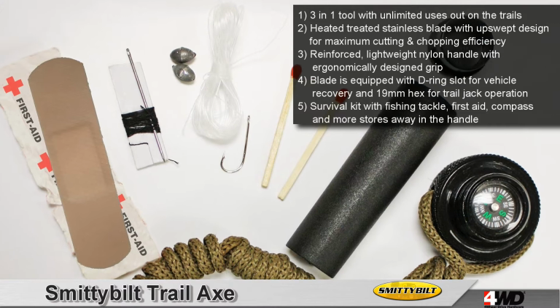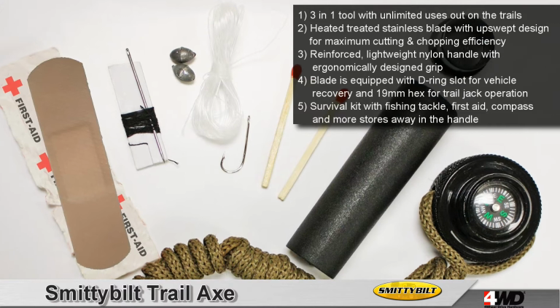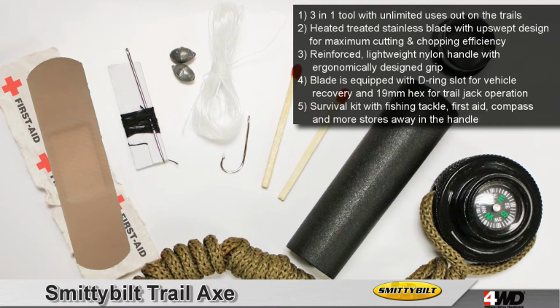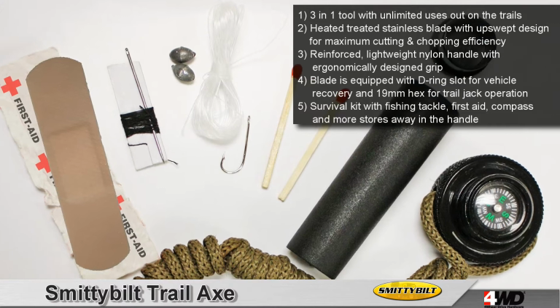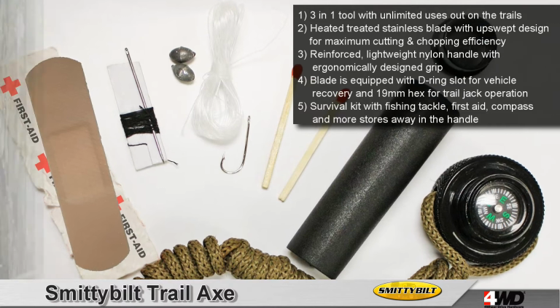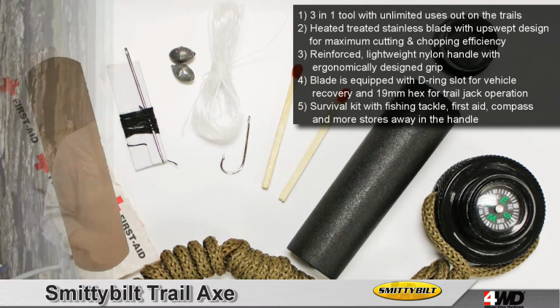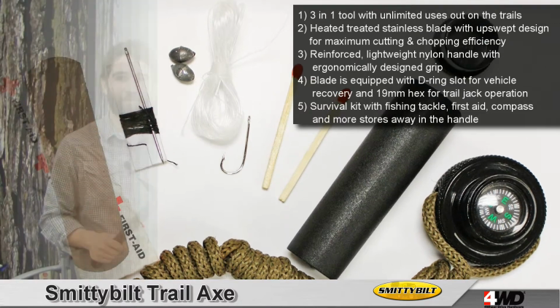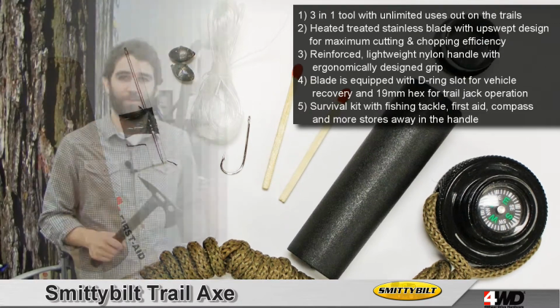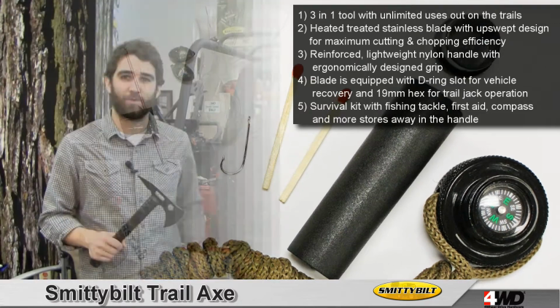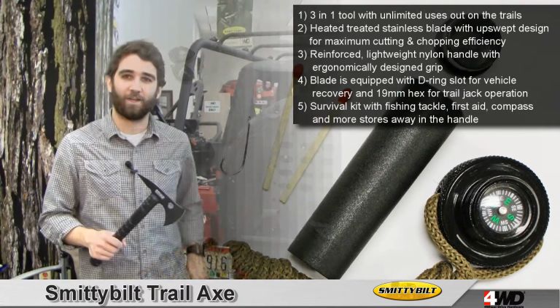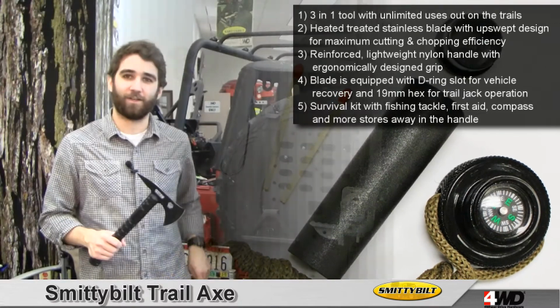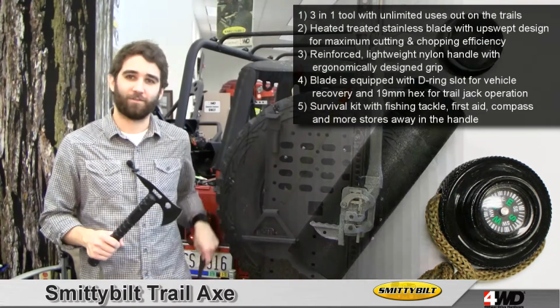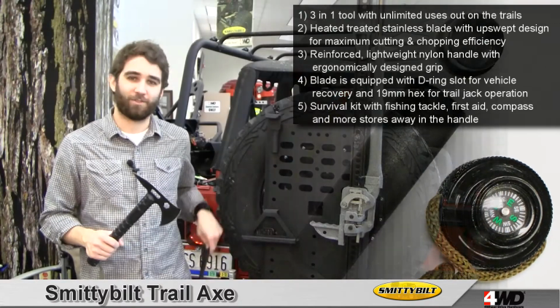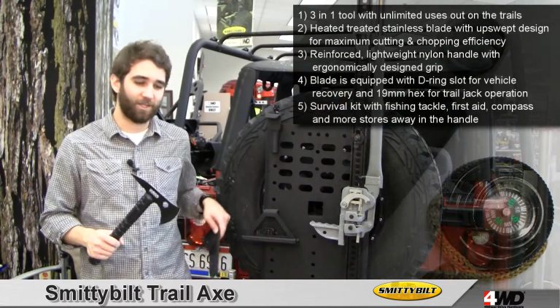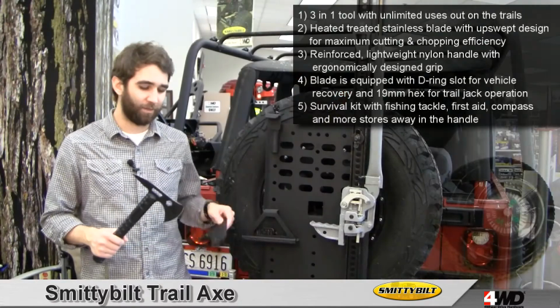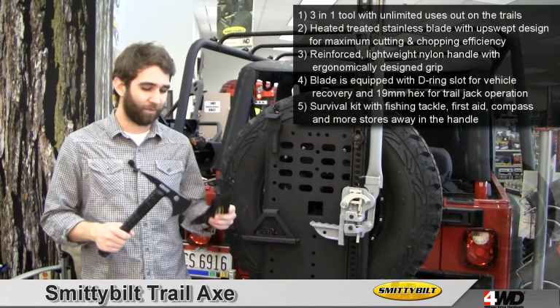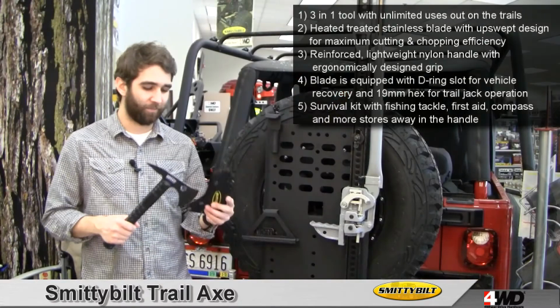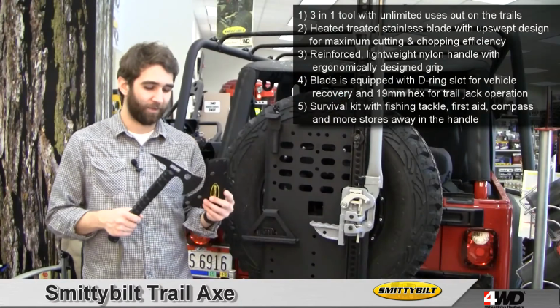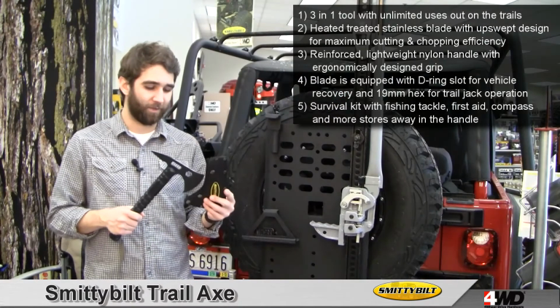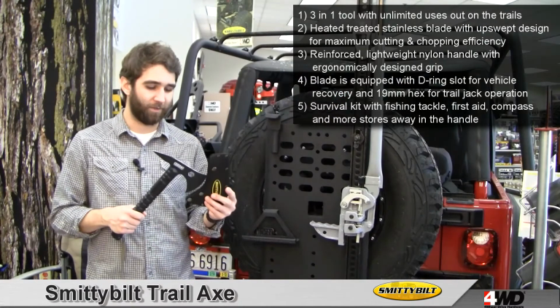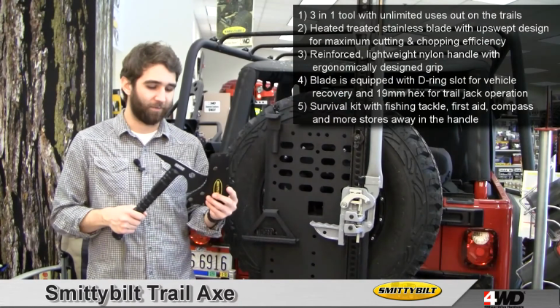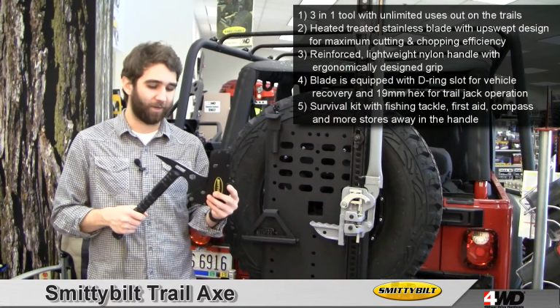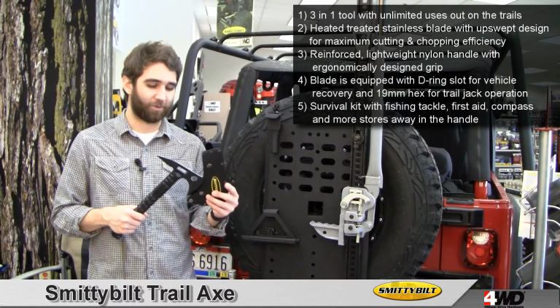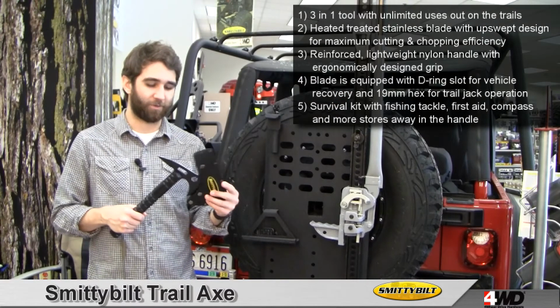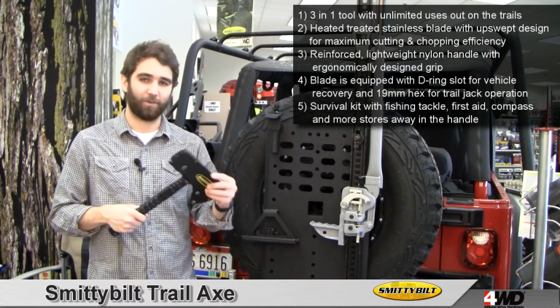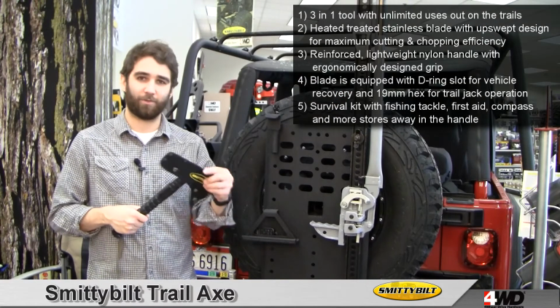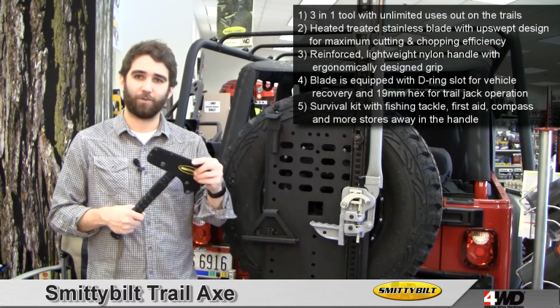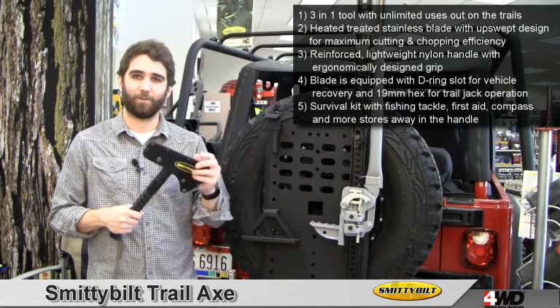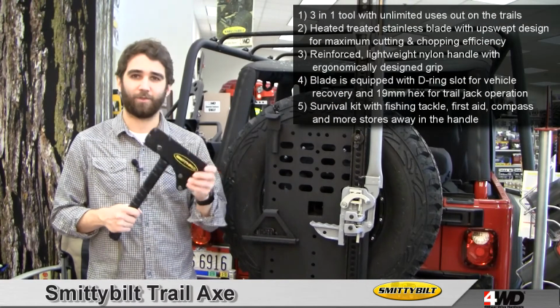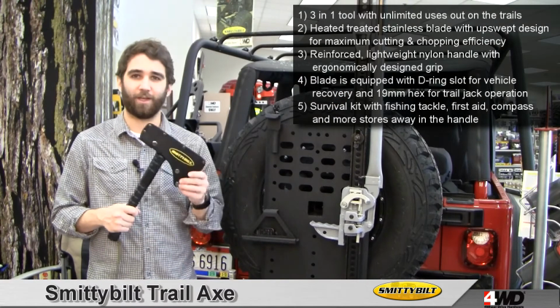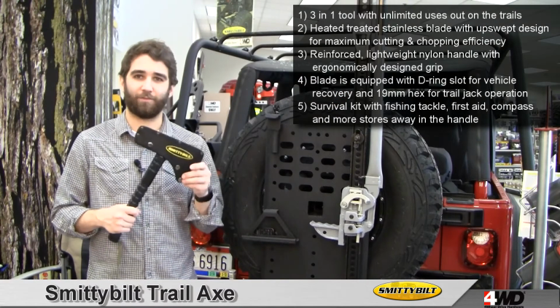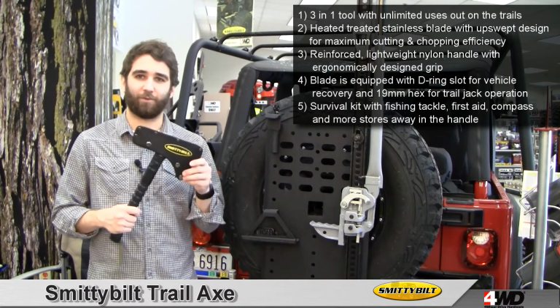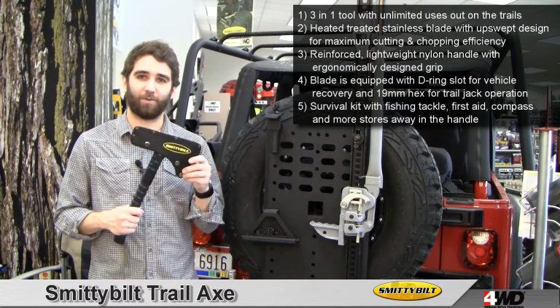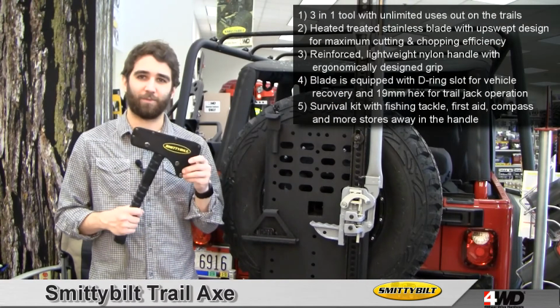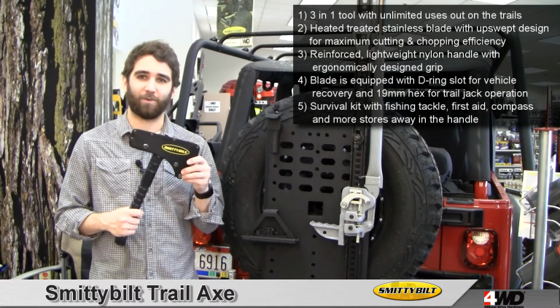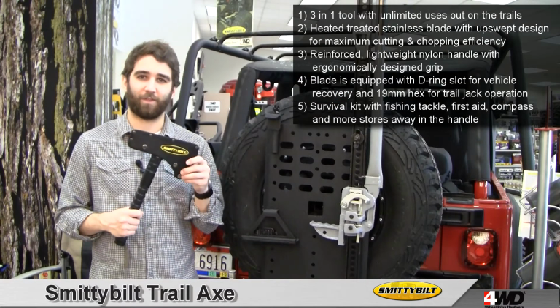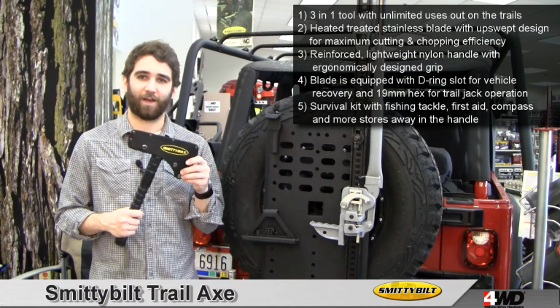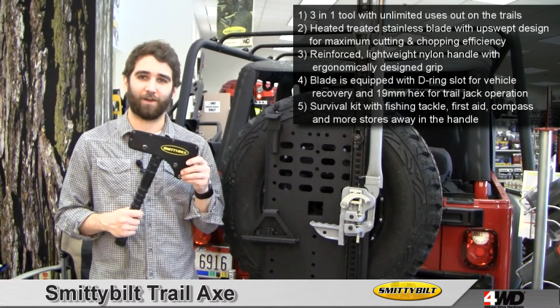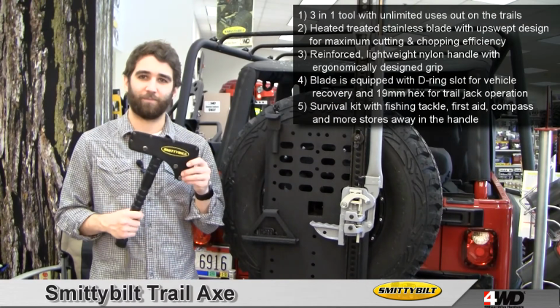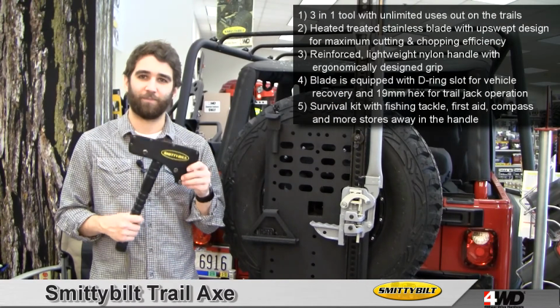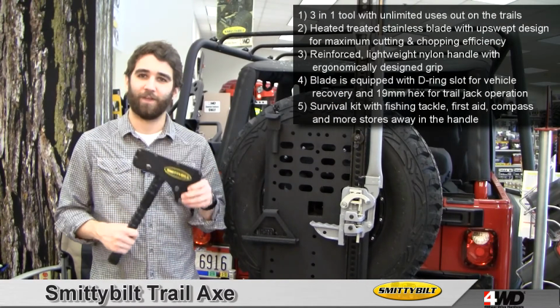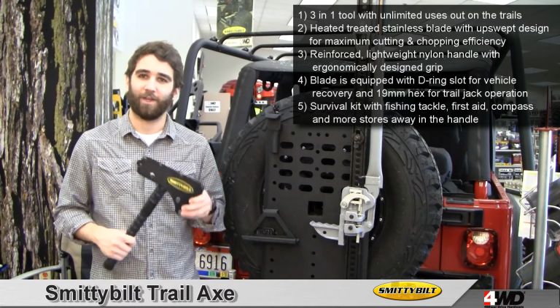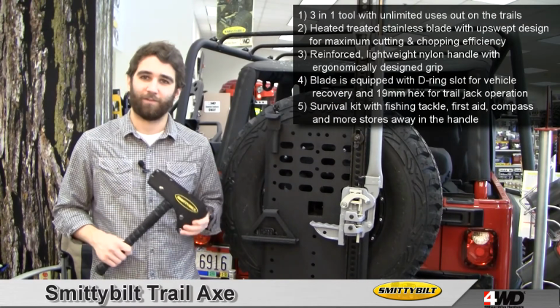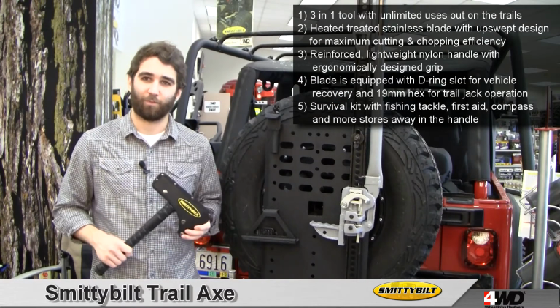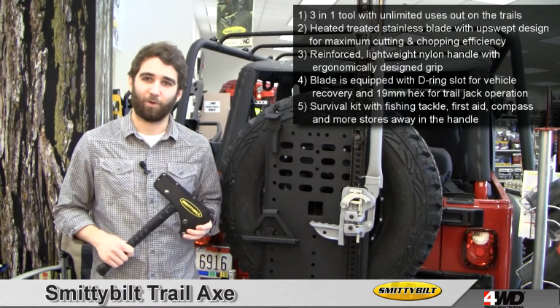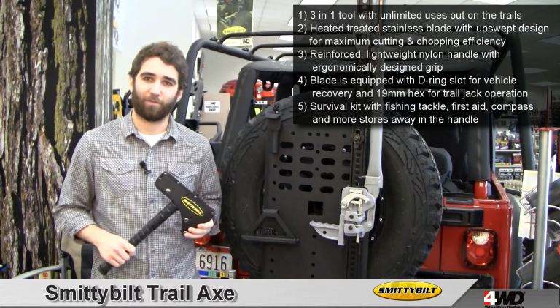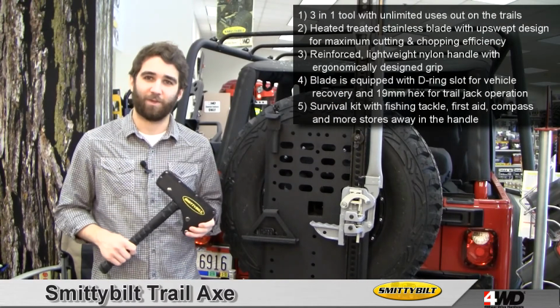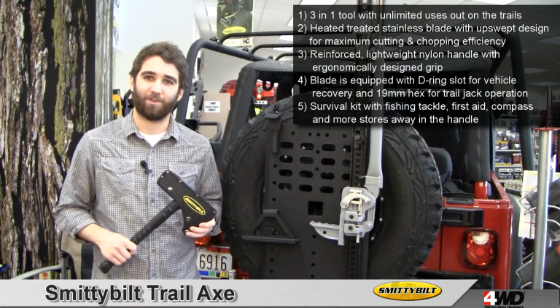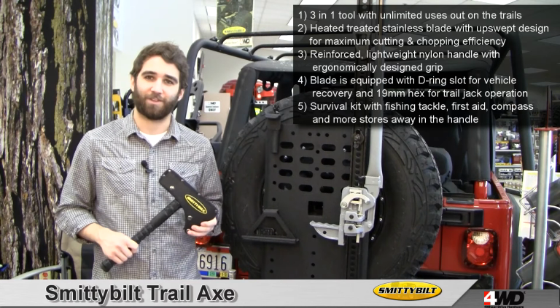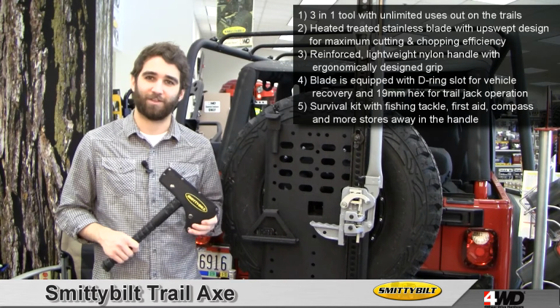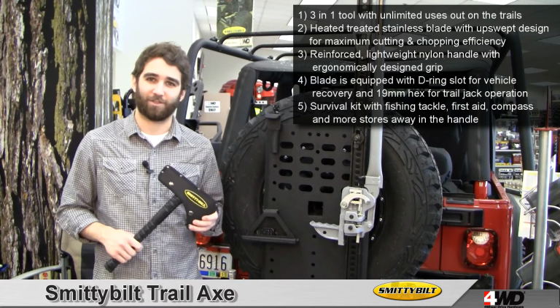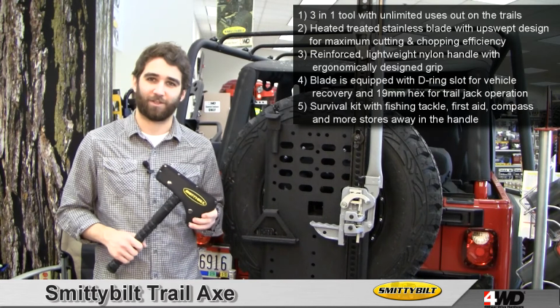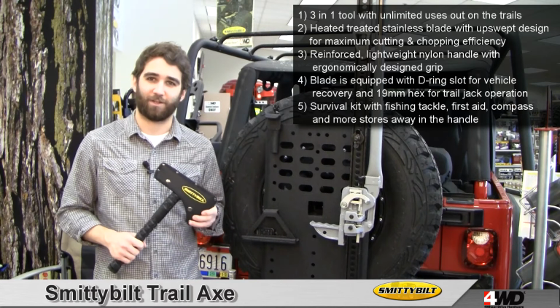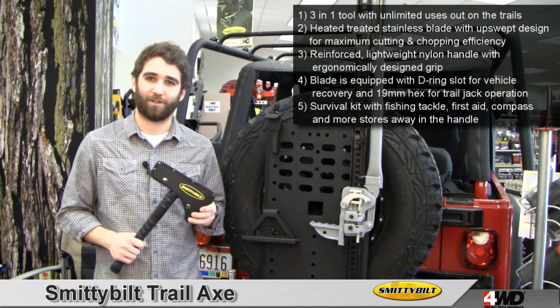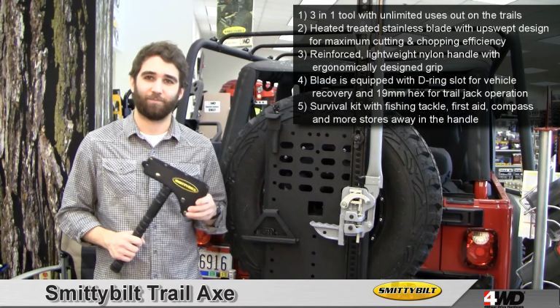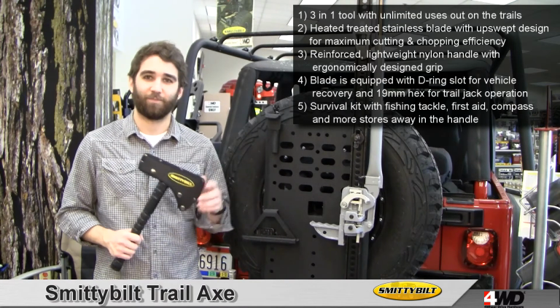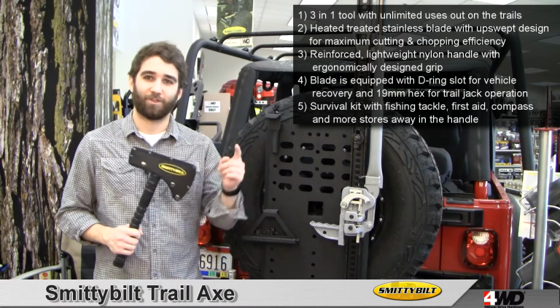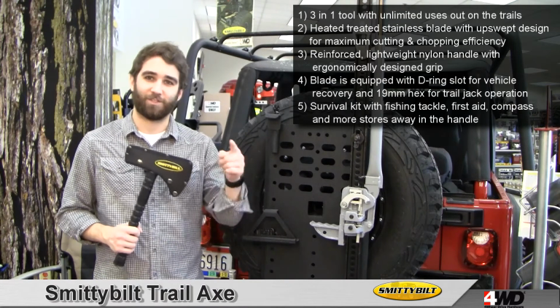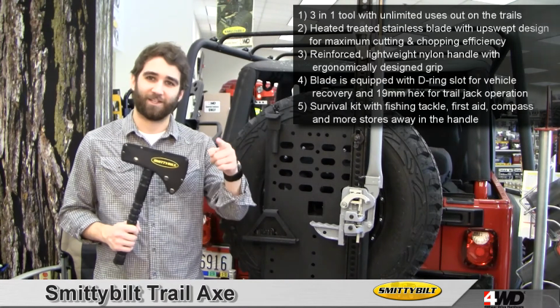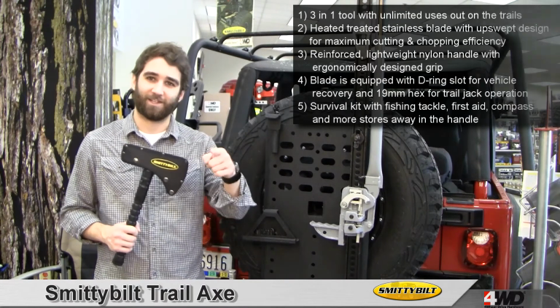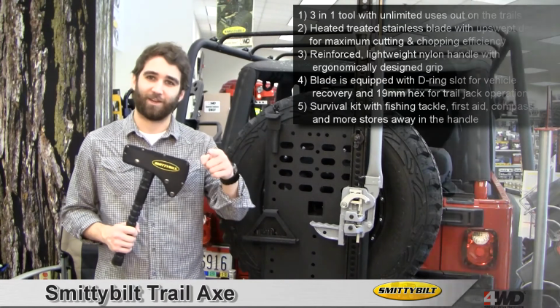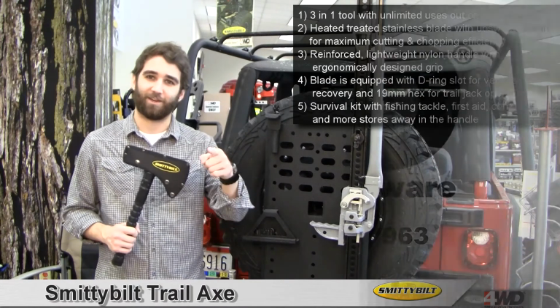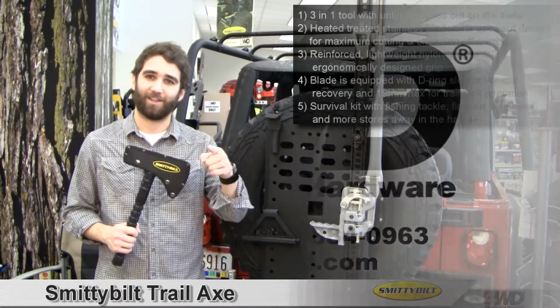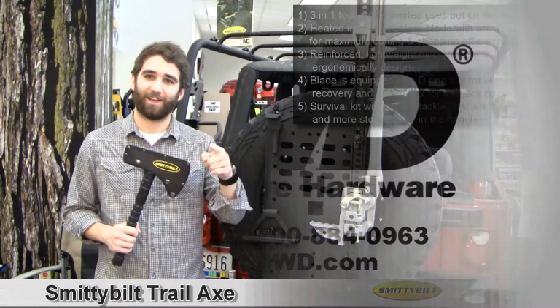Top it off with a protective sheath and you've got a trail tool you can't afford to be without. For more information, give us a call or check us out online.